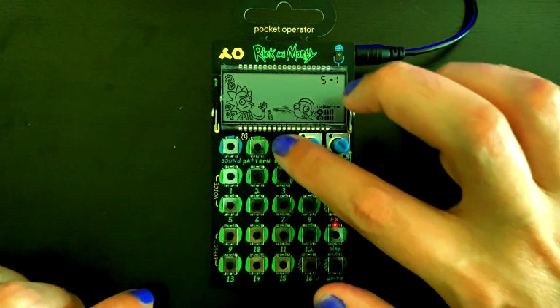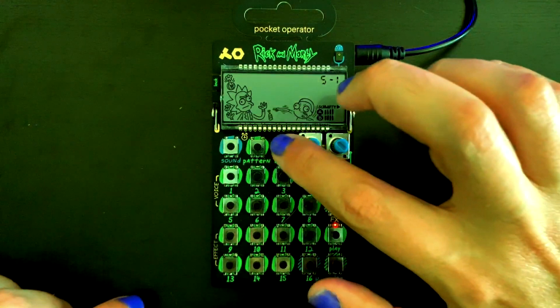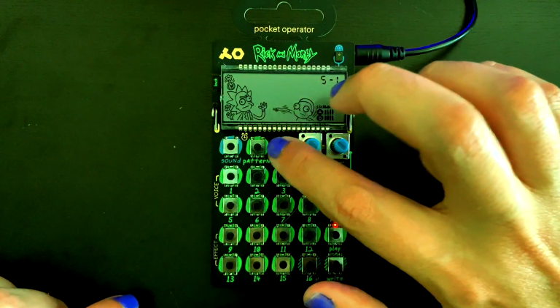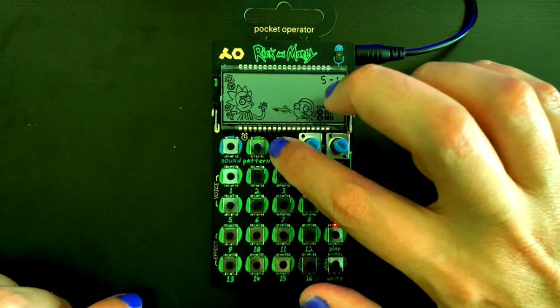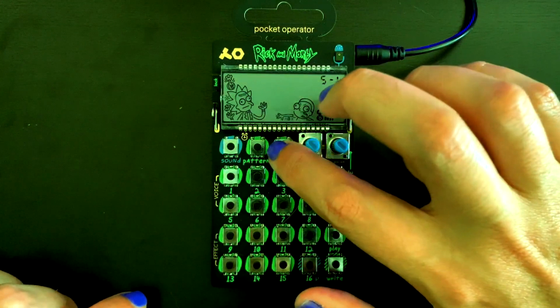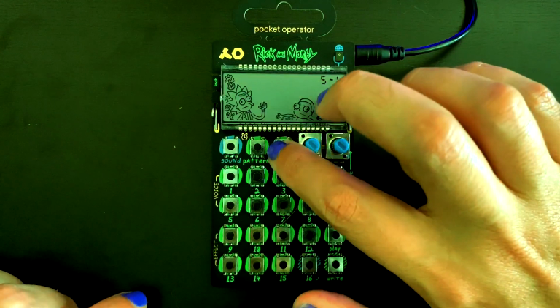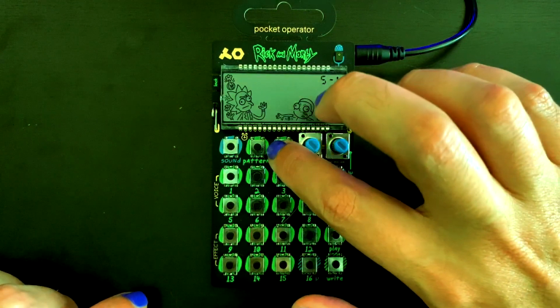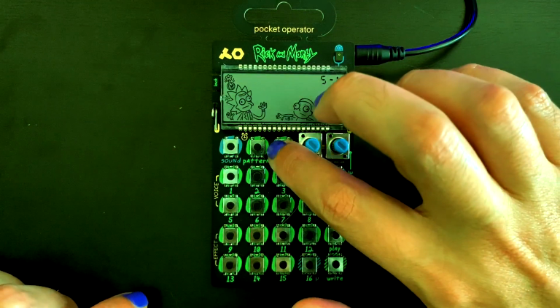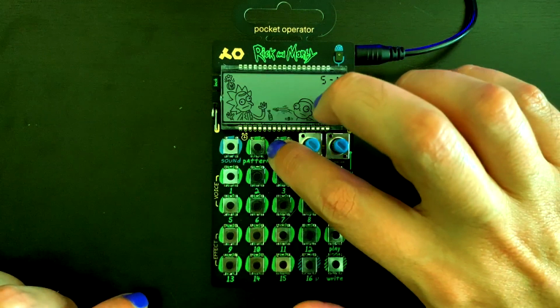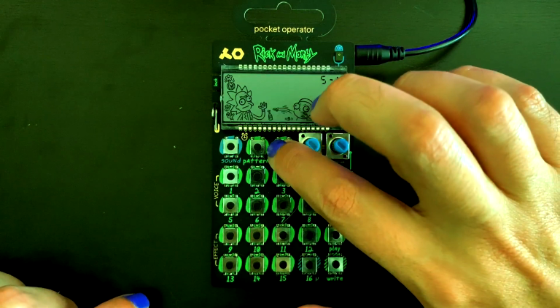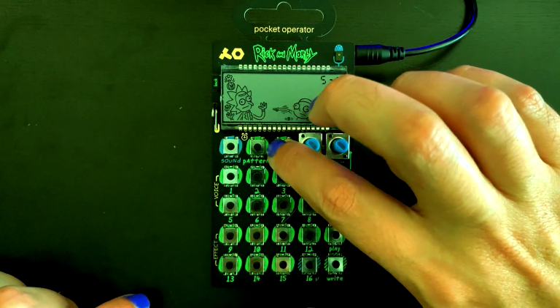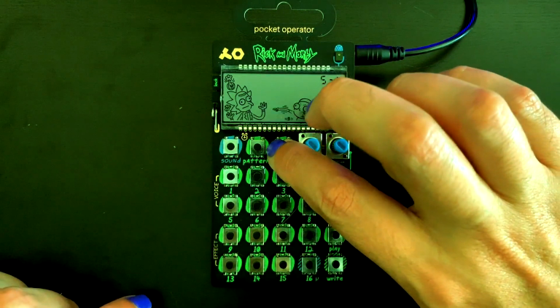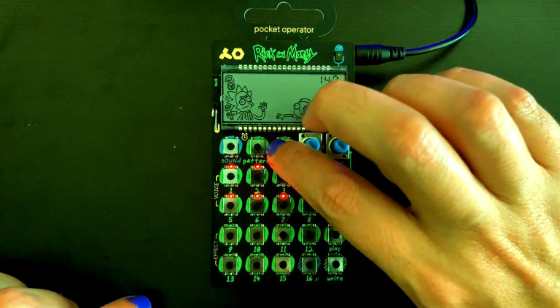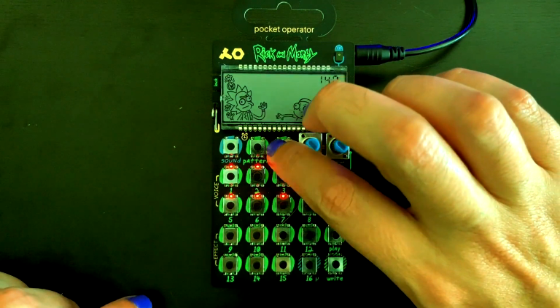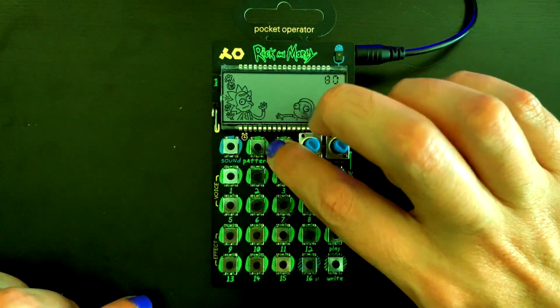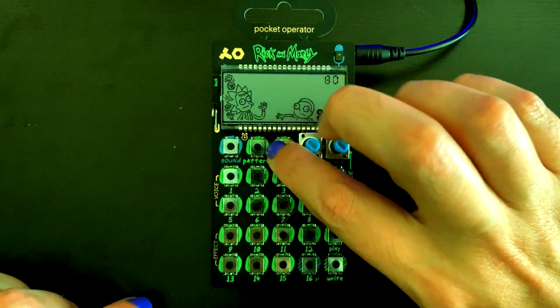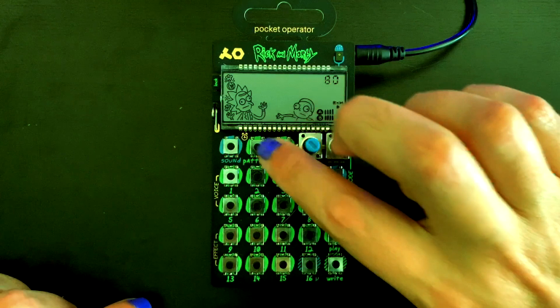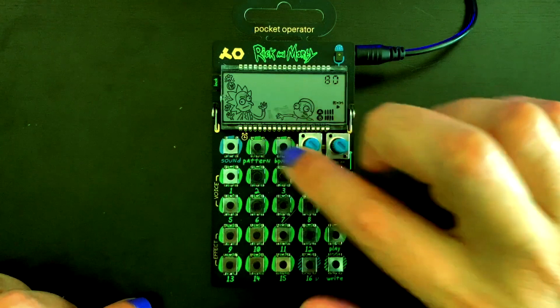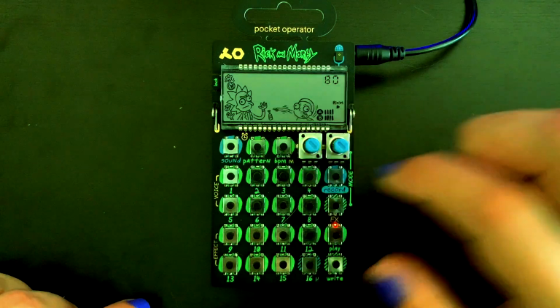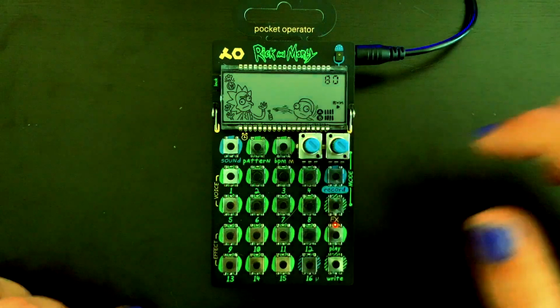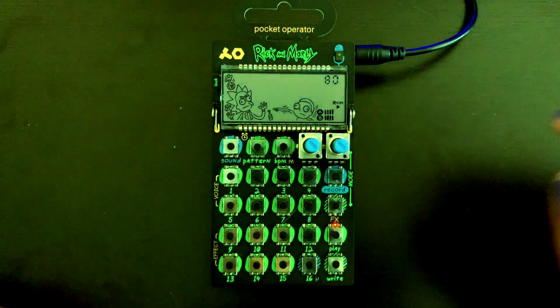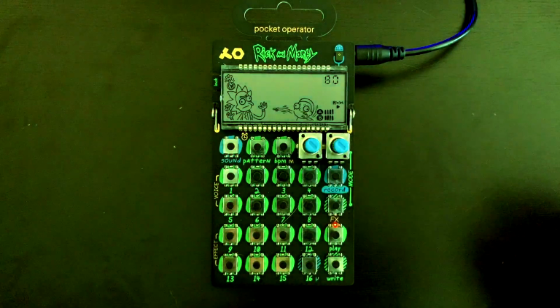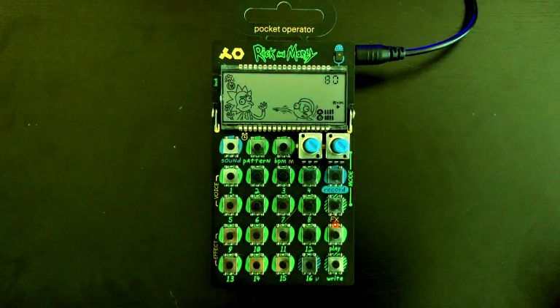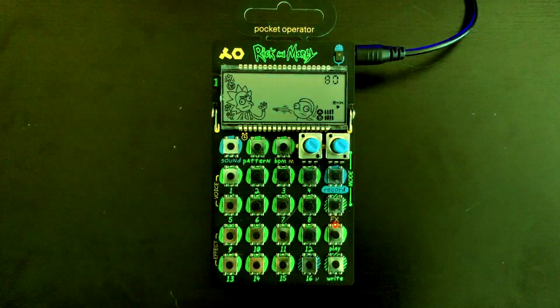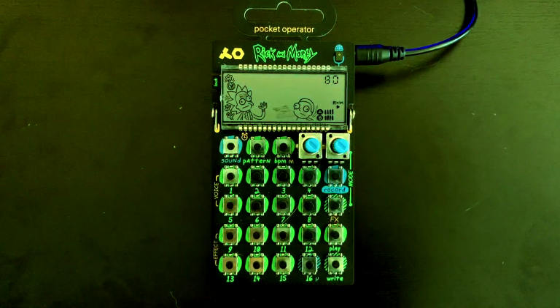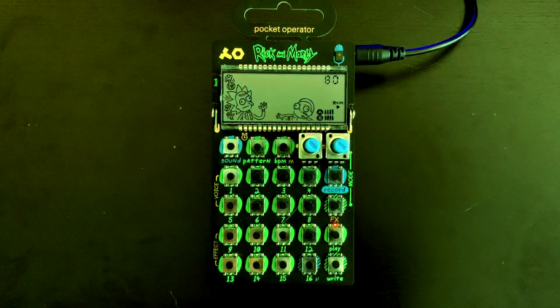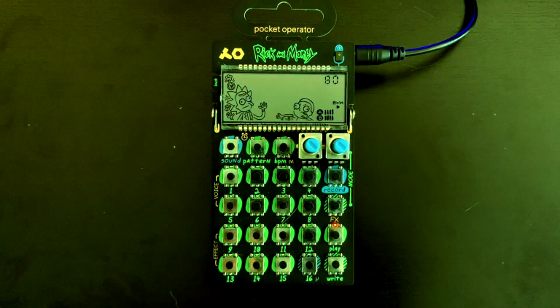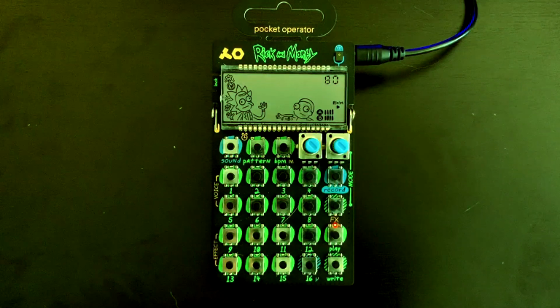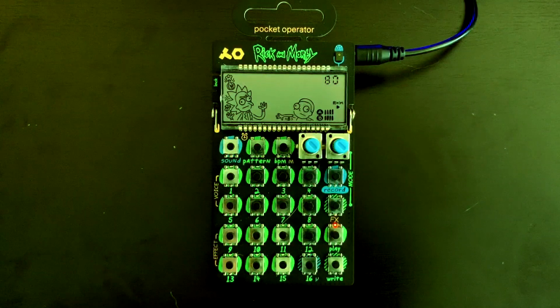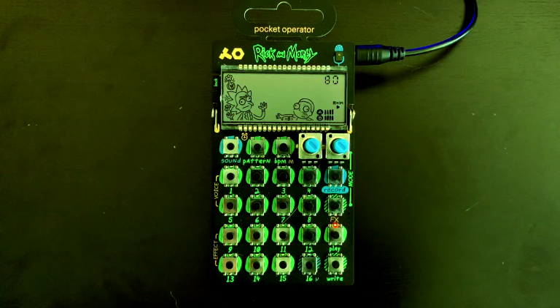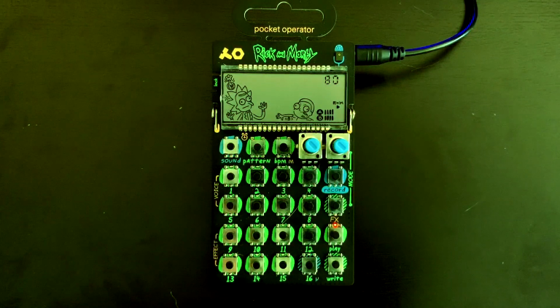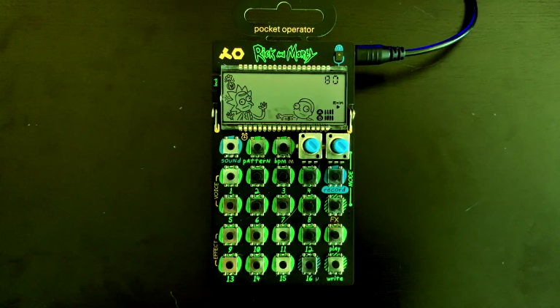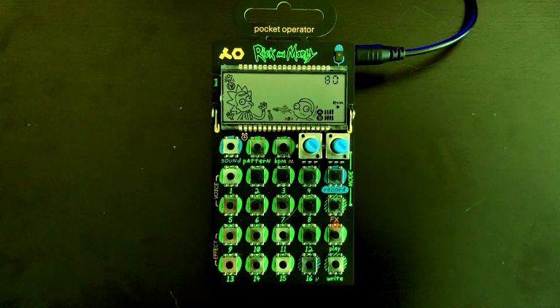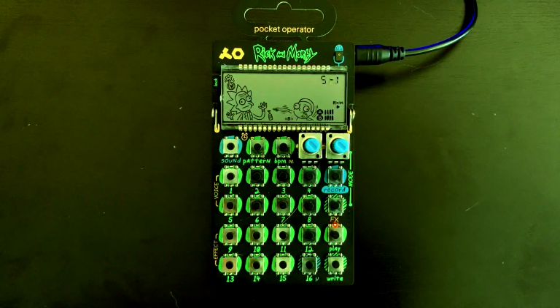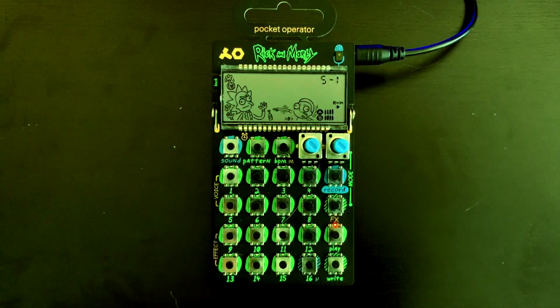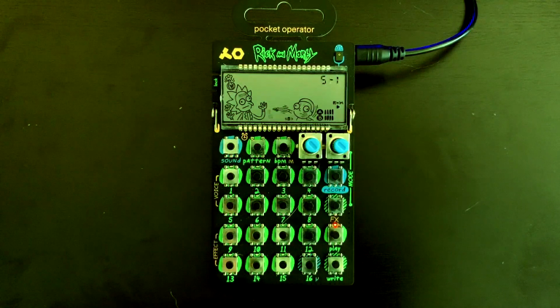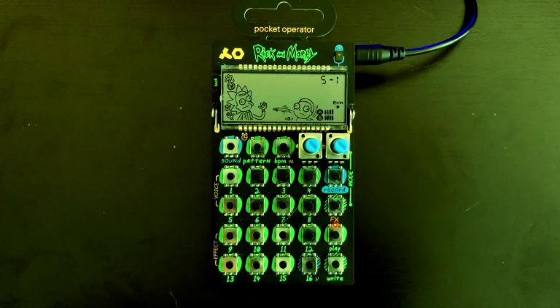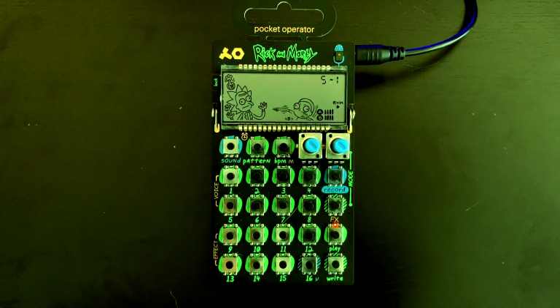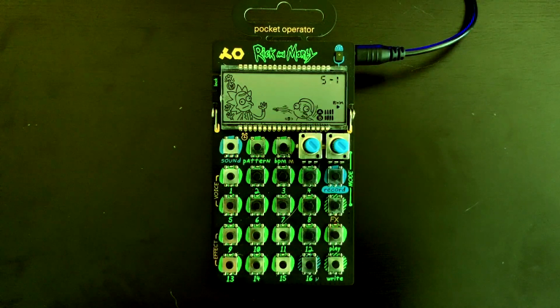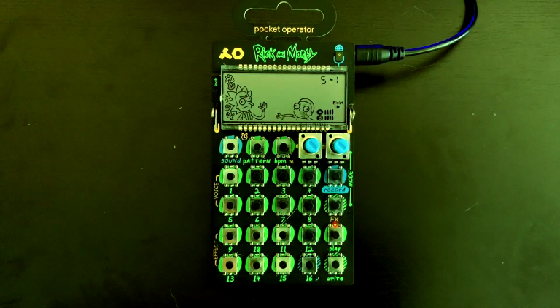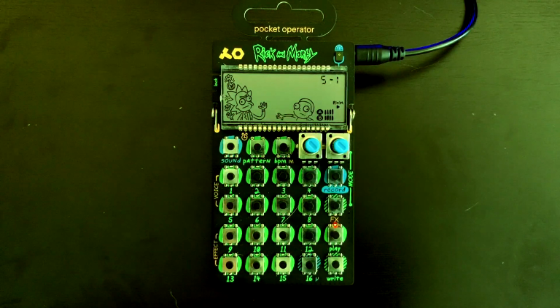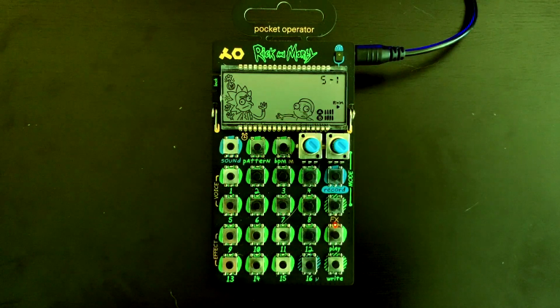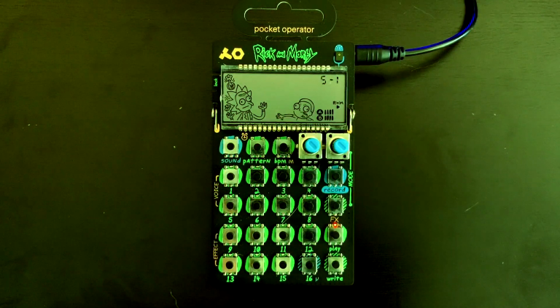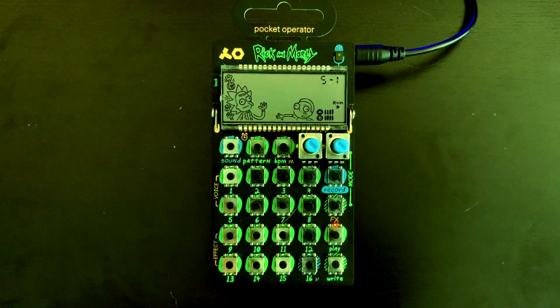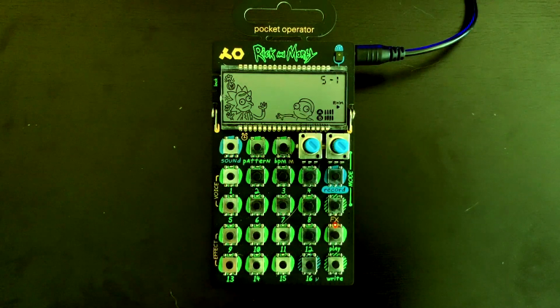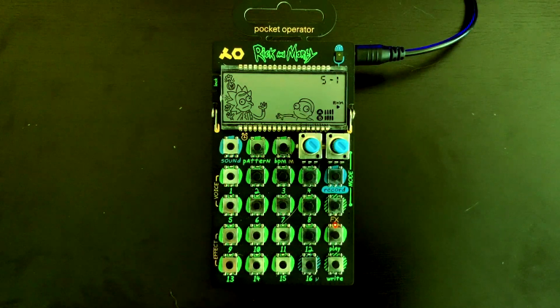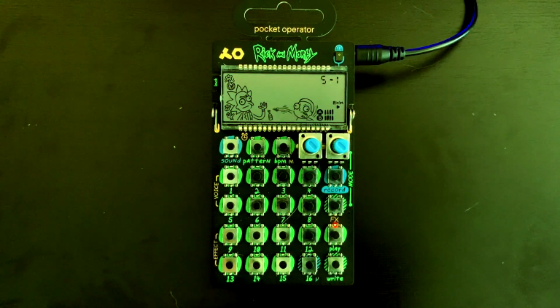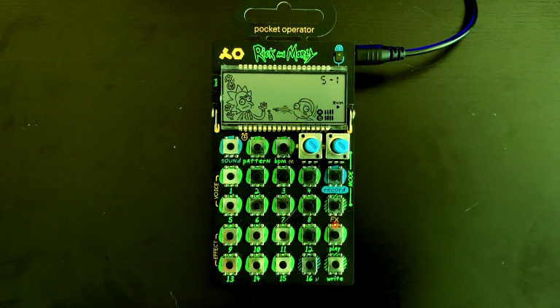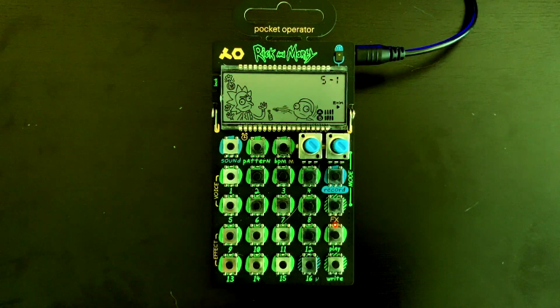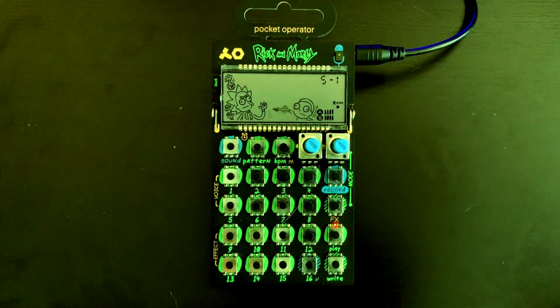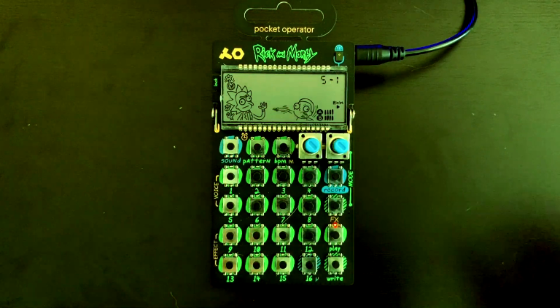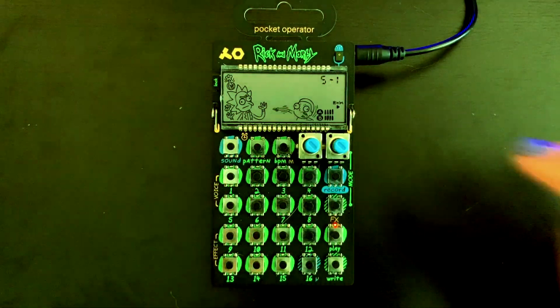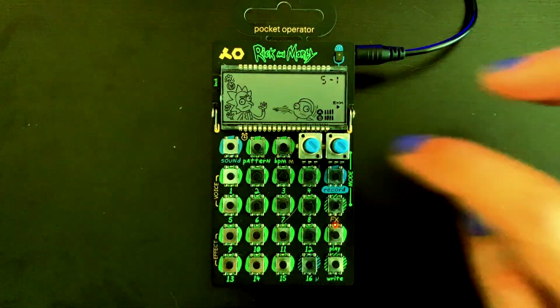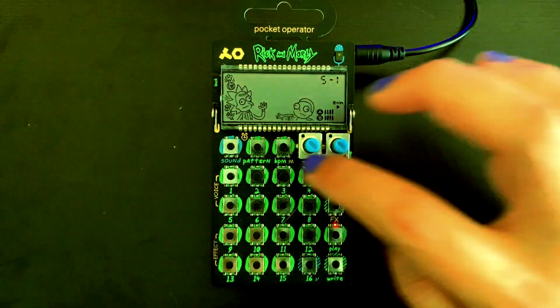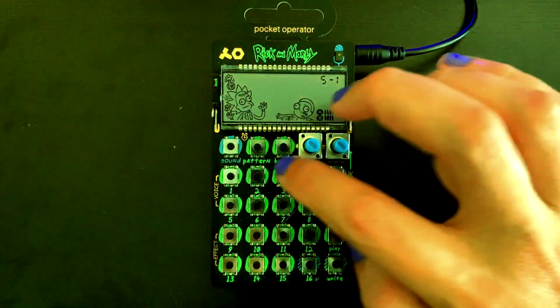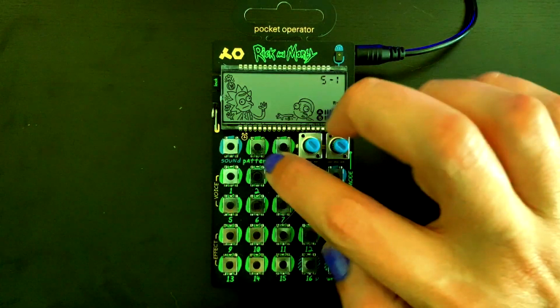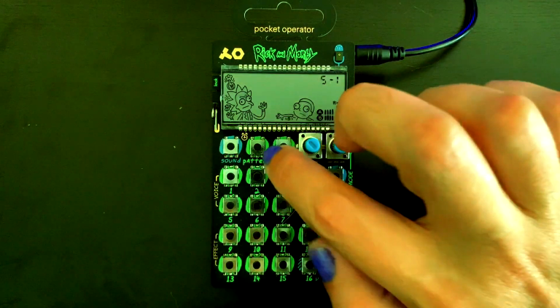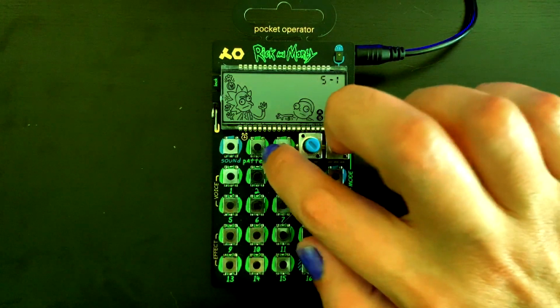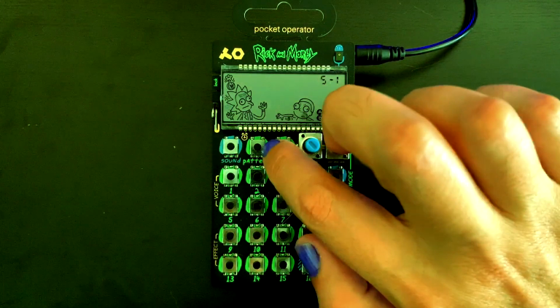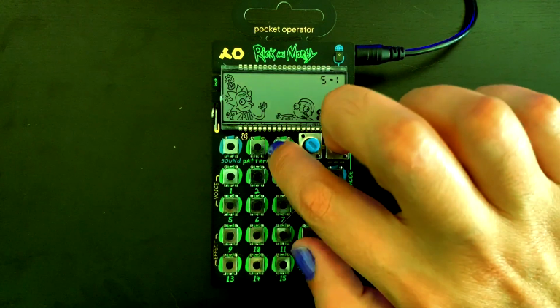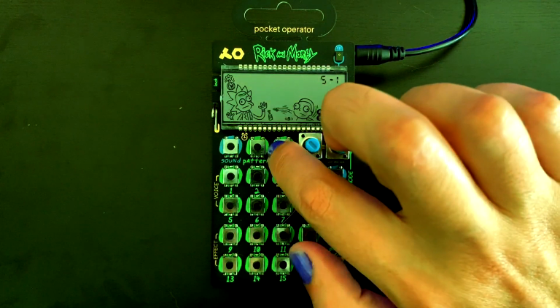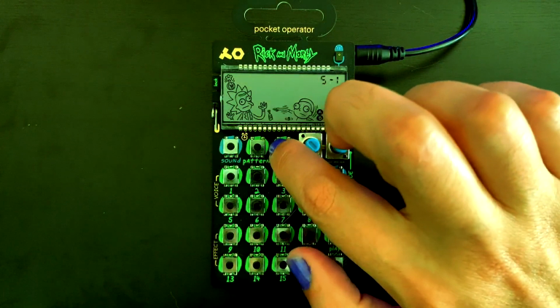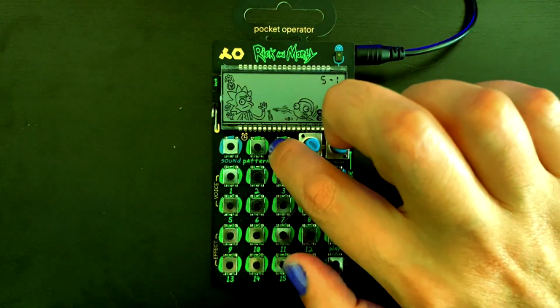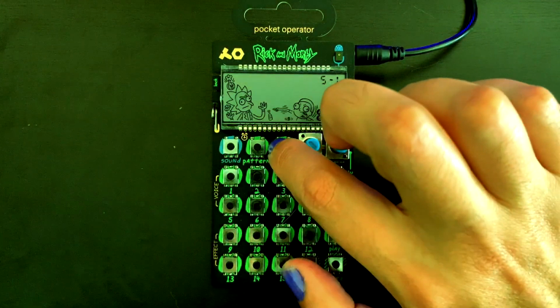Tap the BPM button to change between three preset tempos: R&M, Human, and Schwifty.